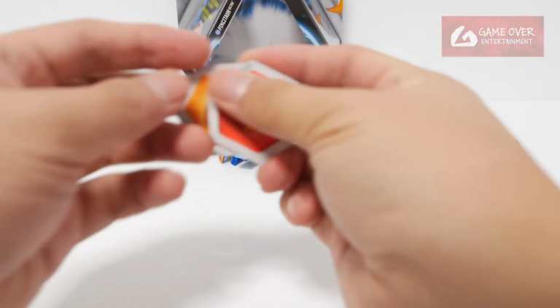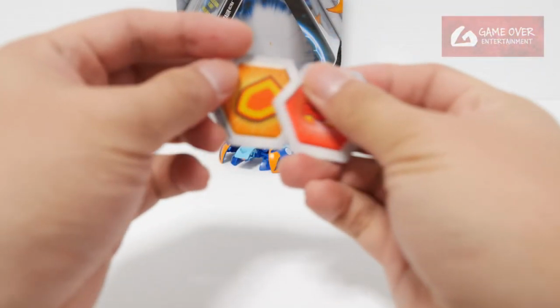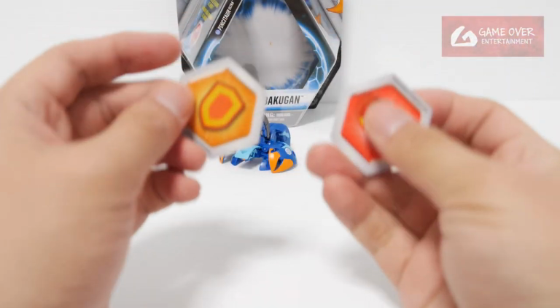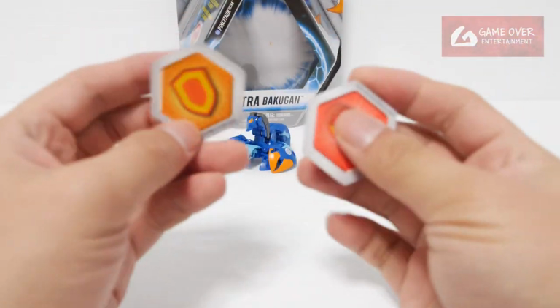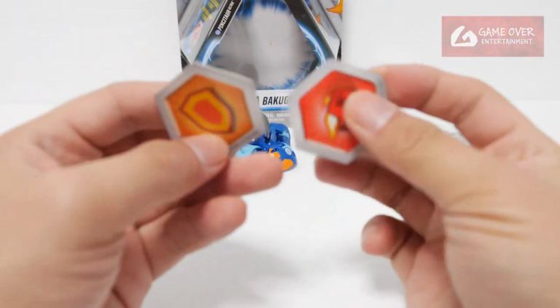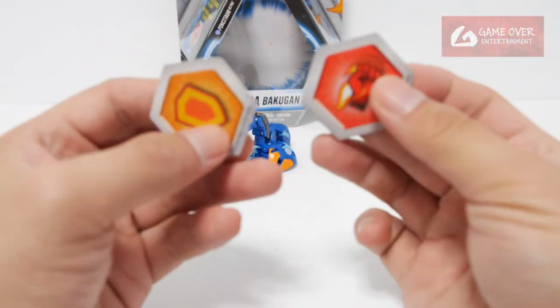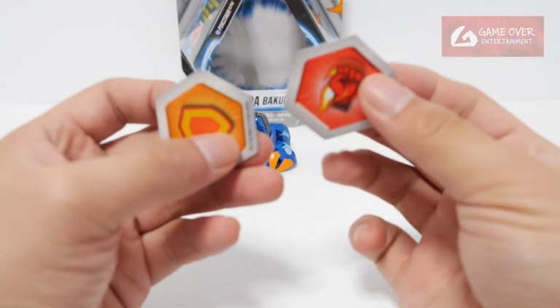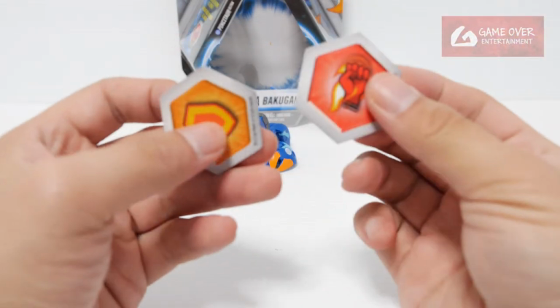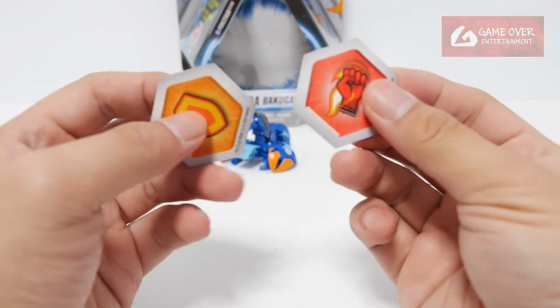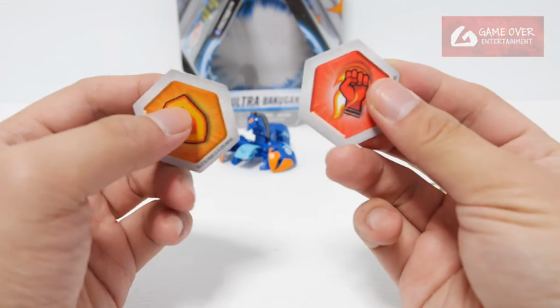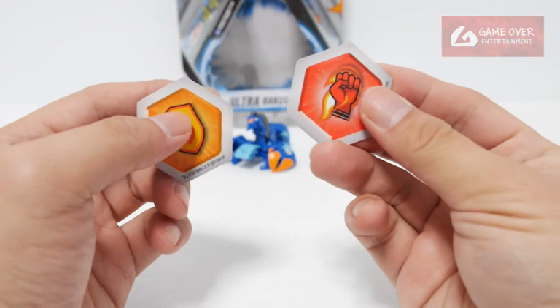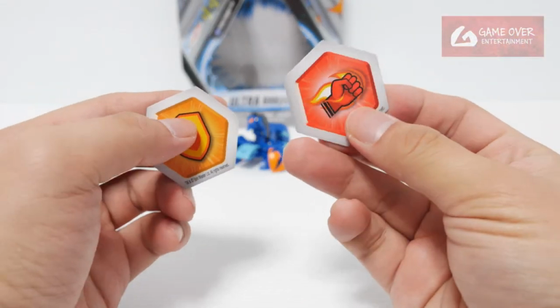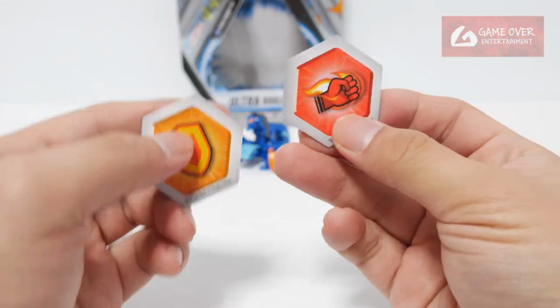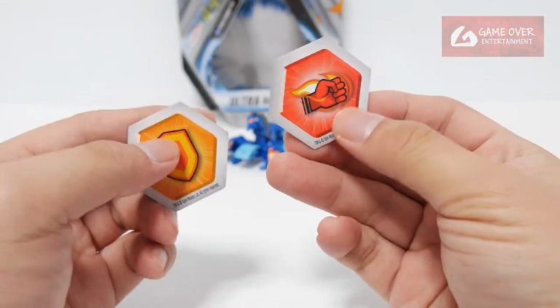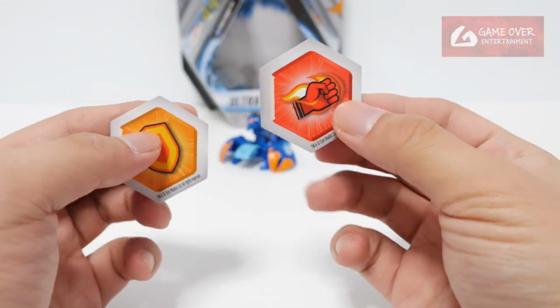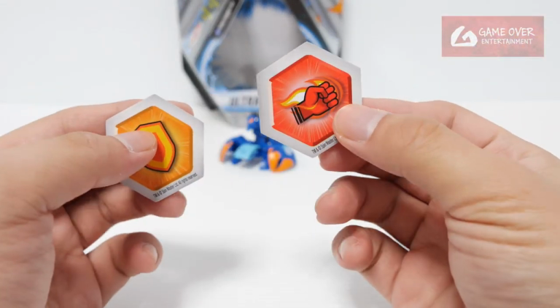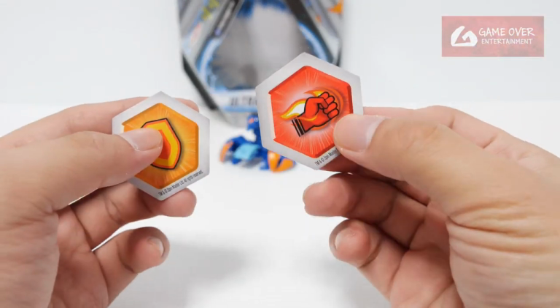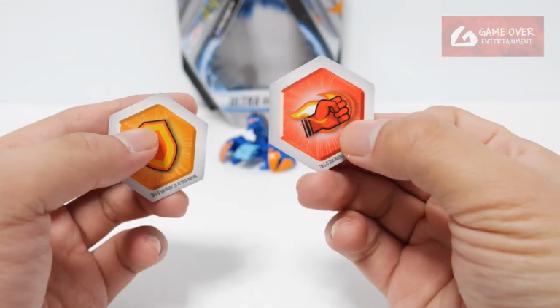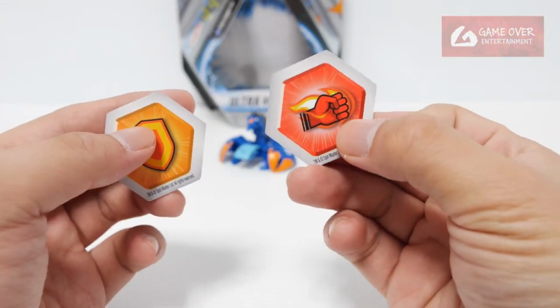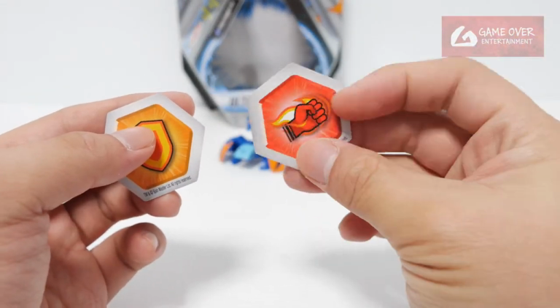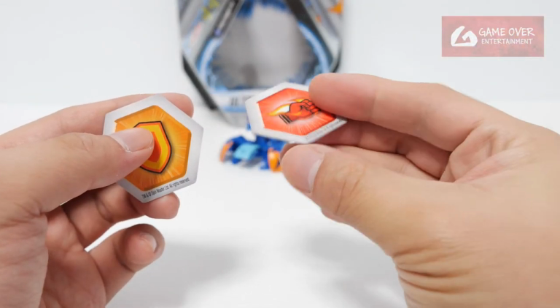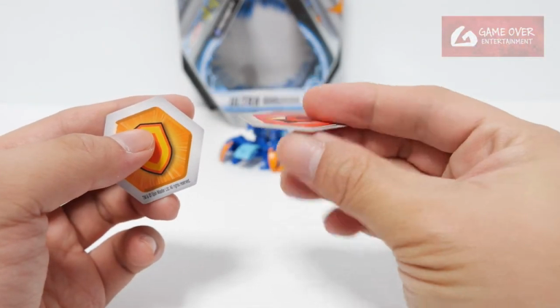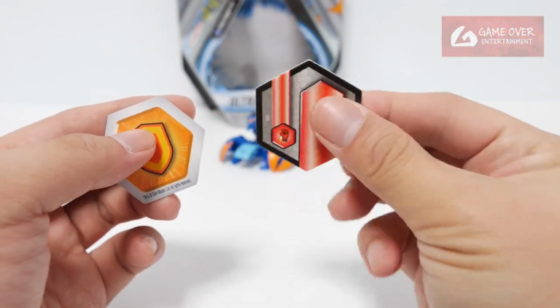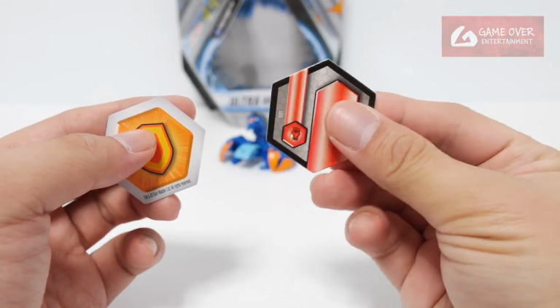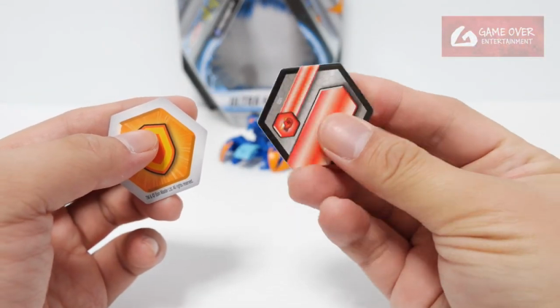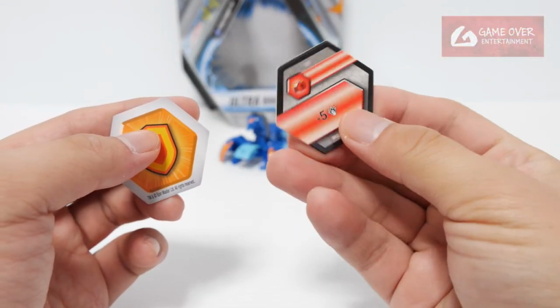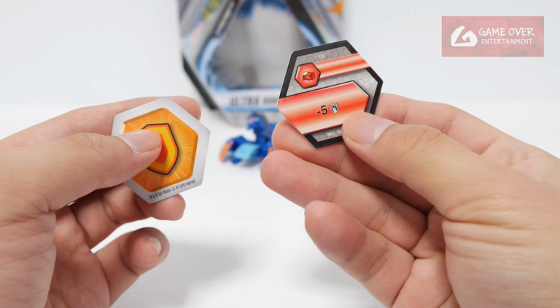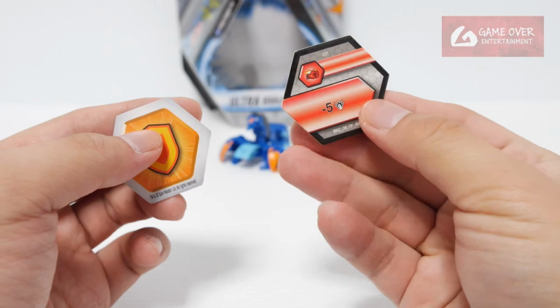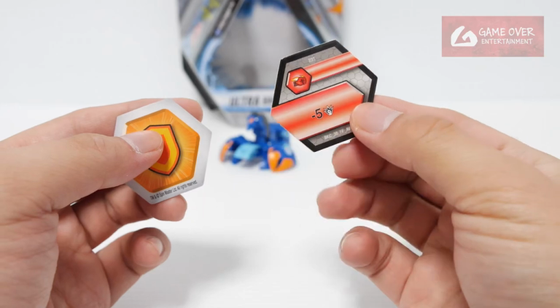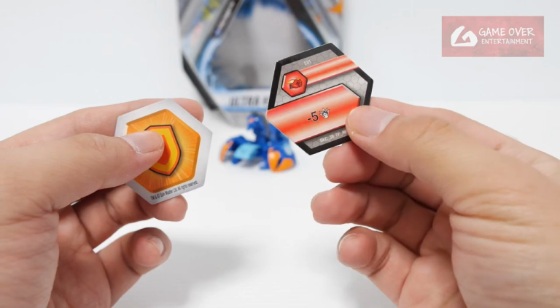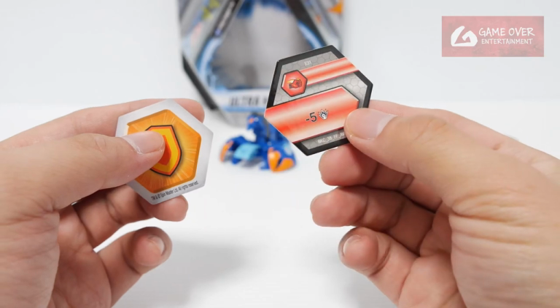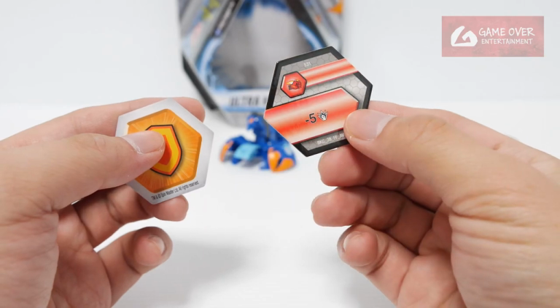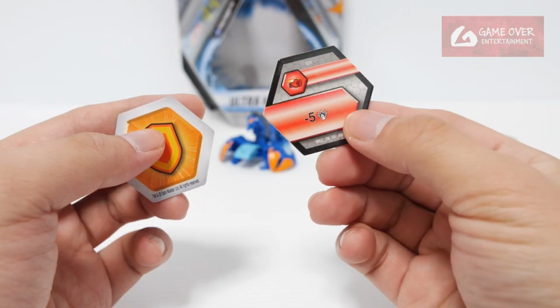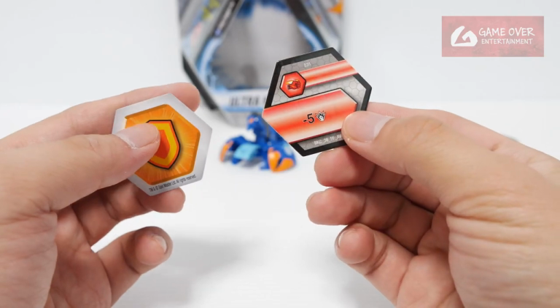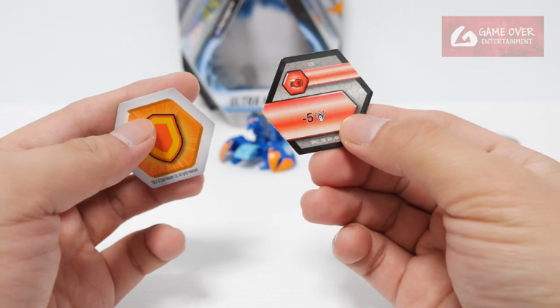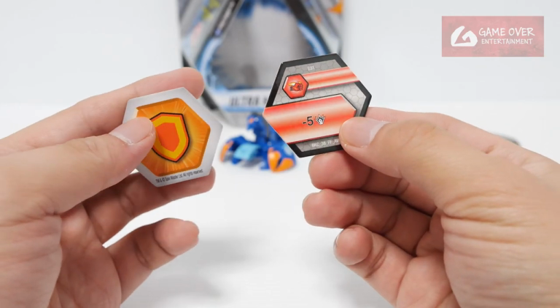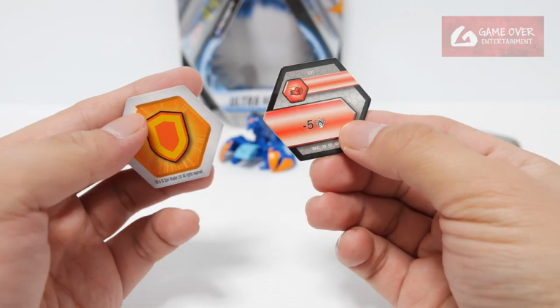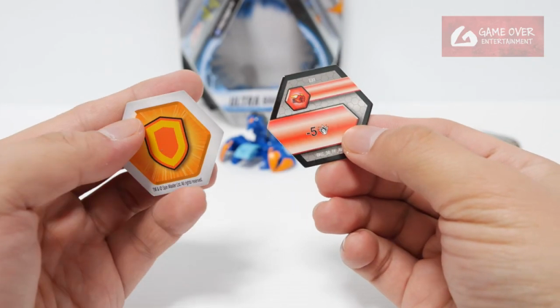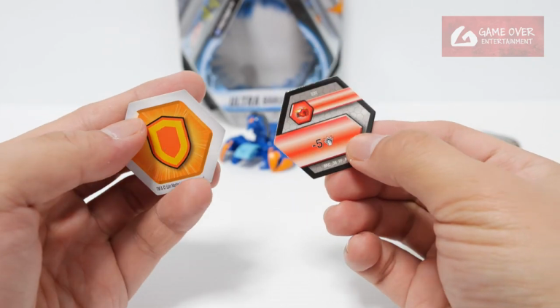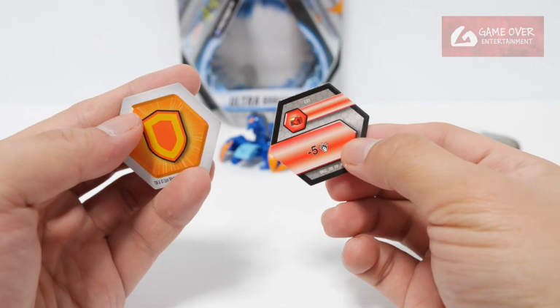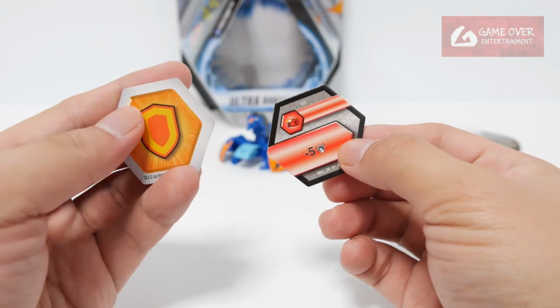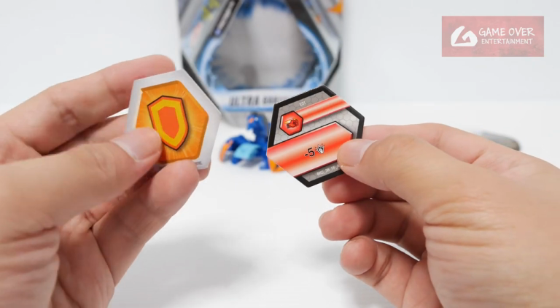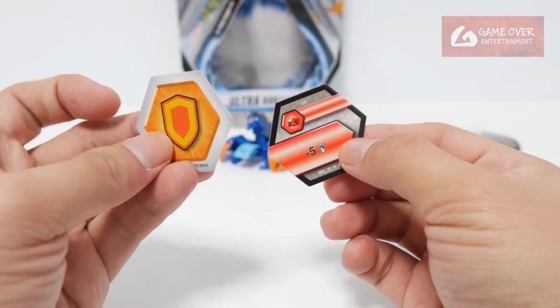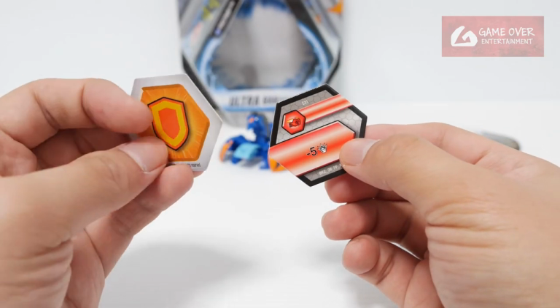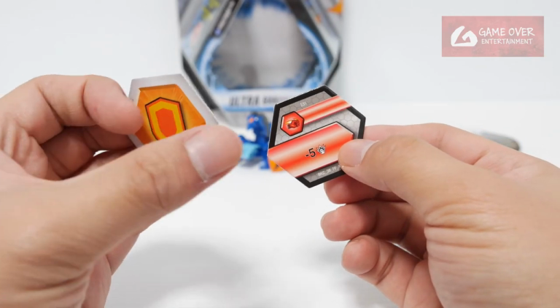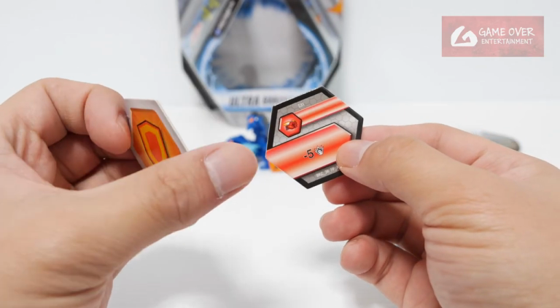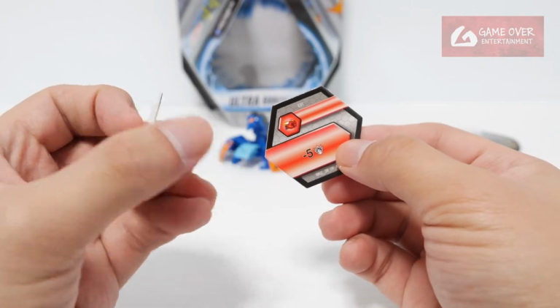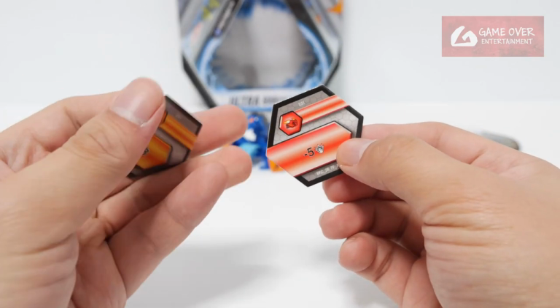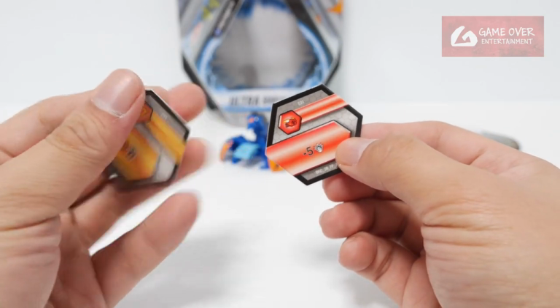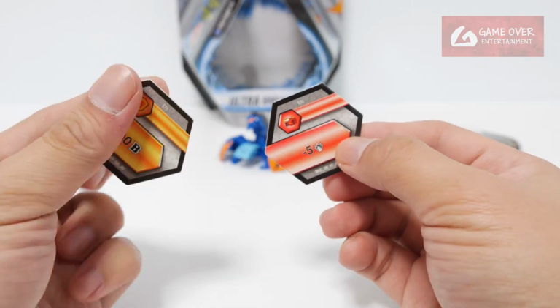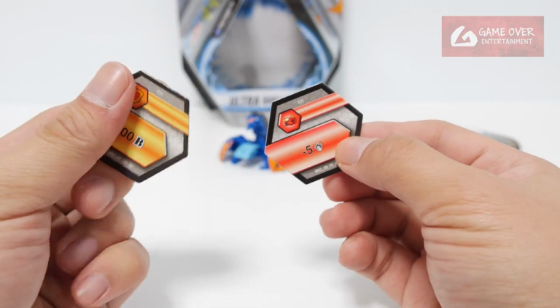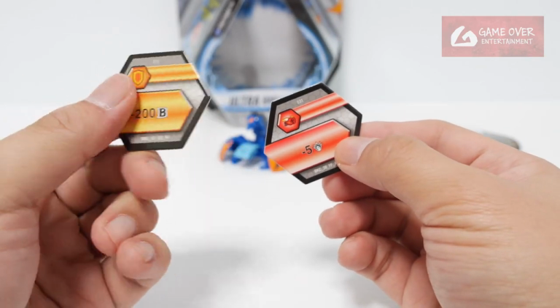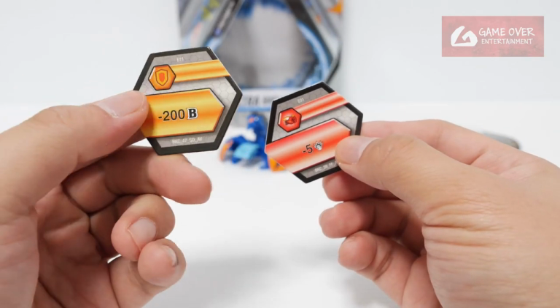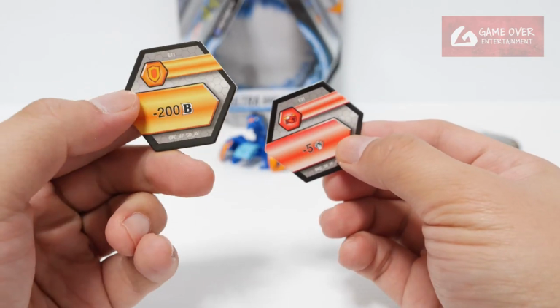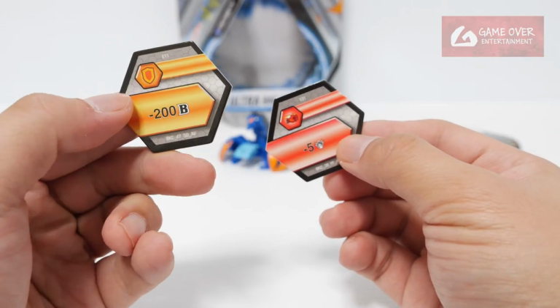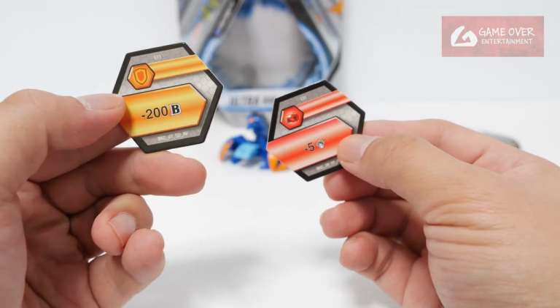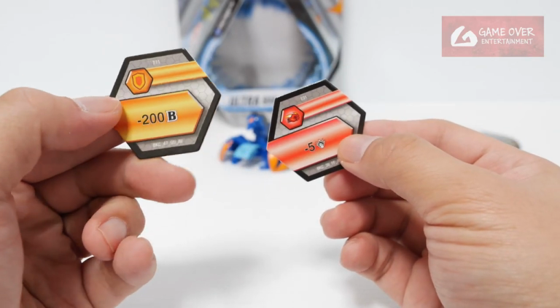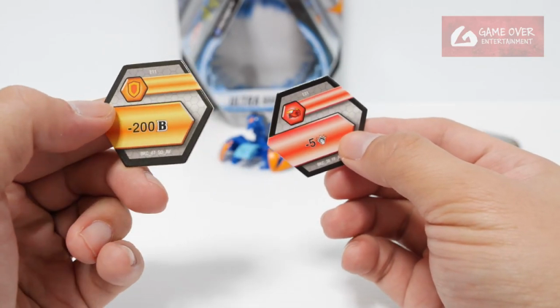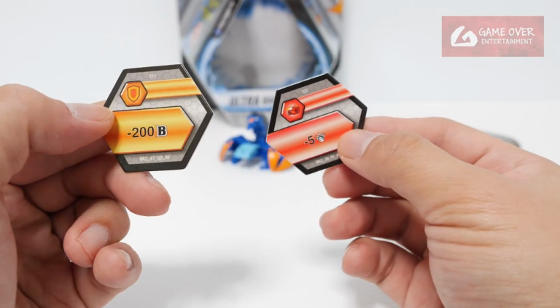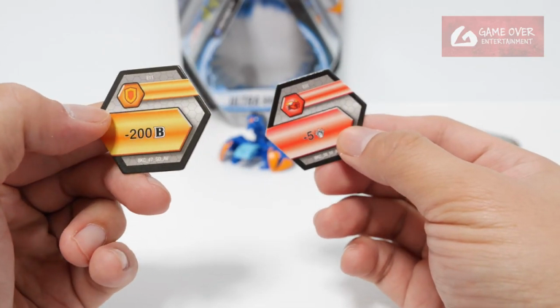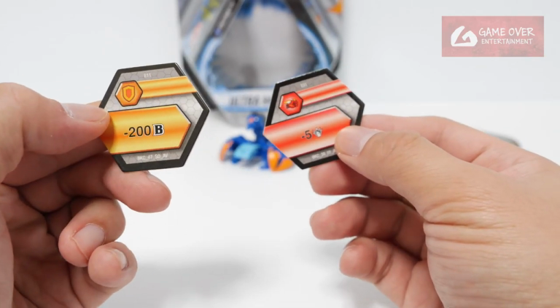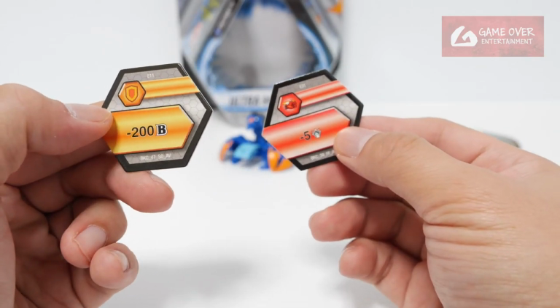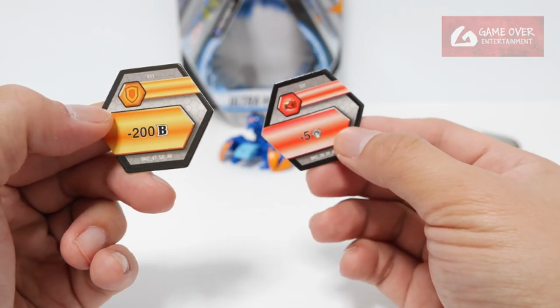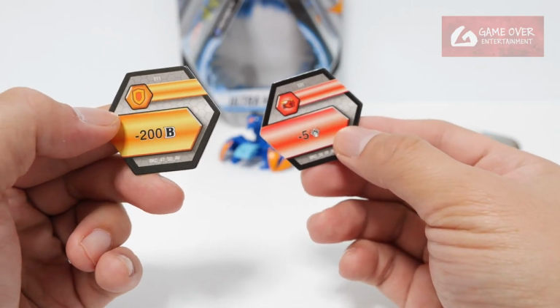And the Baku Kors: Flaming Fist — minus 5 damage, and shield we have minus 200B.